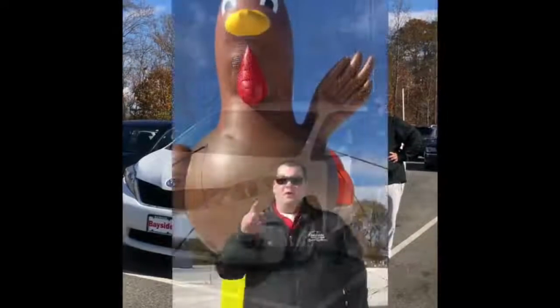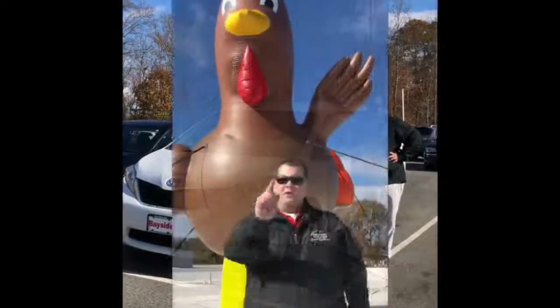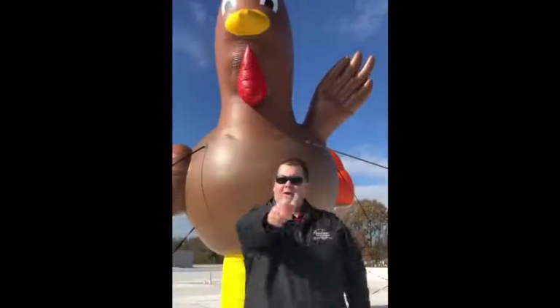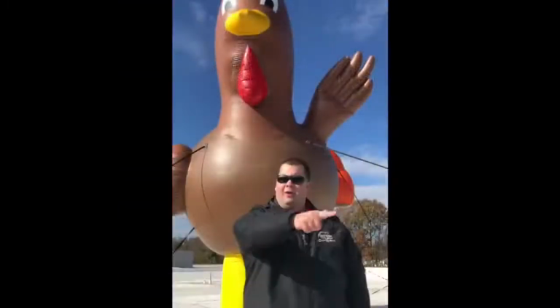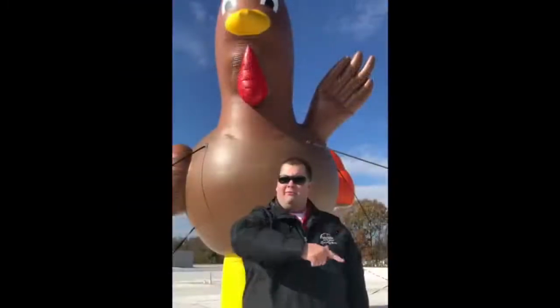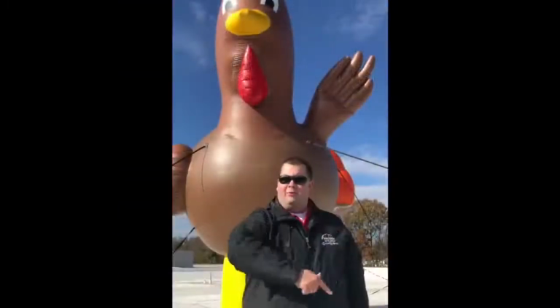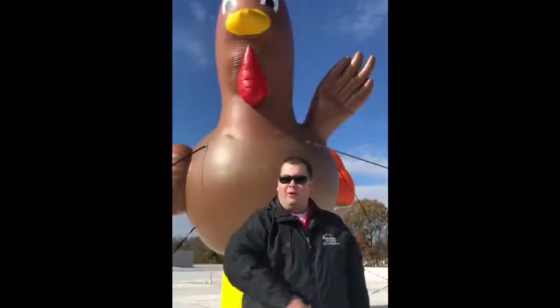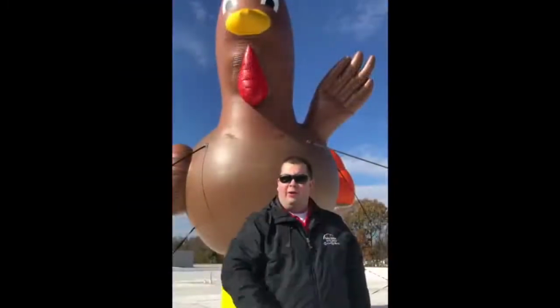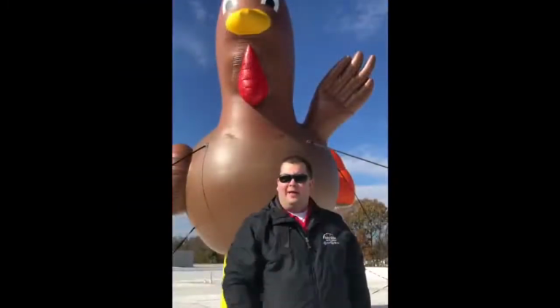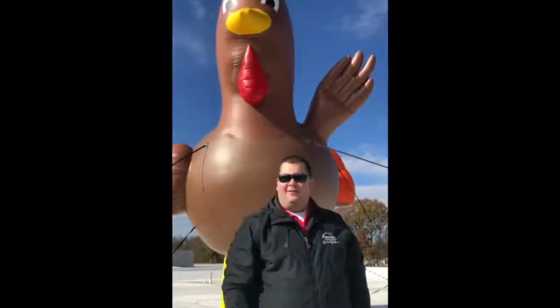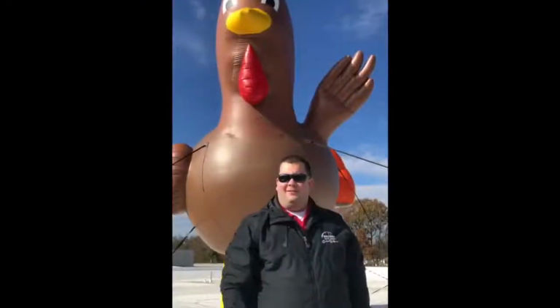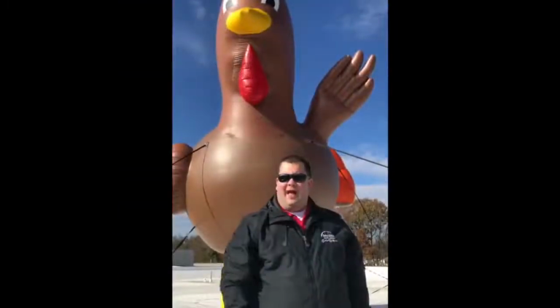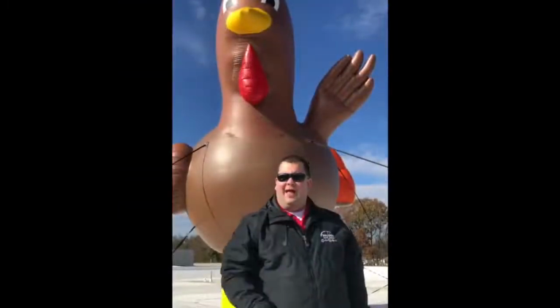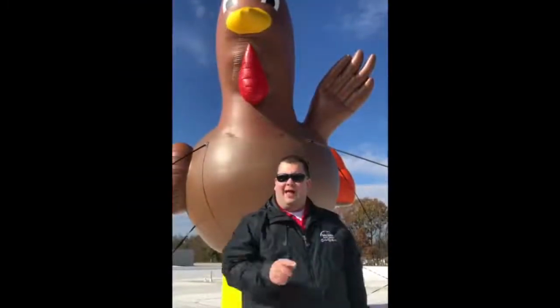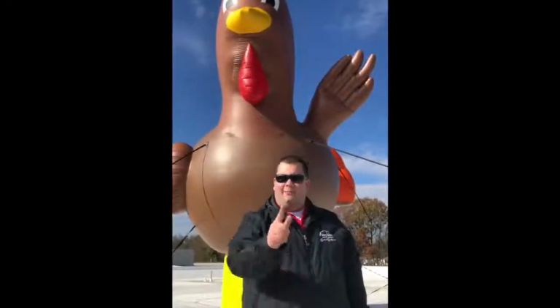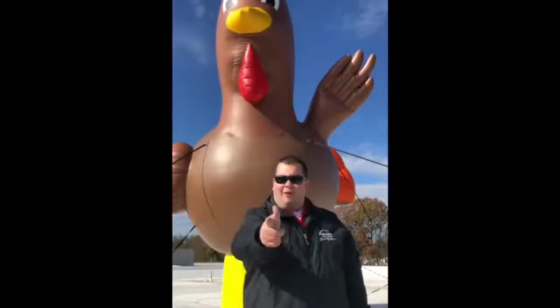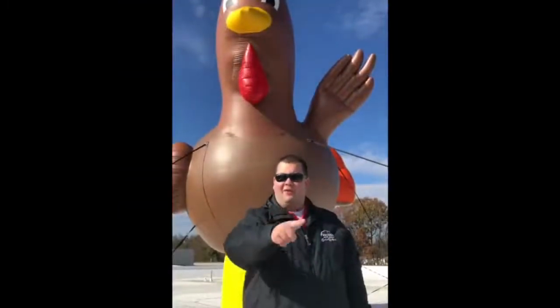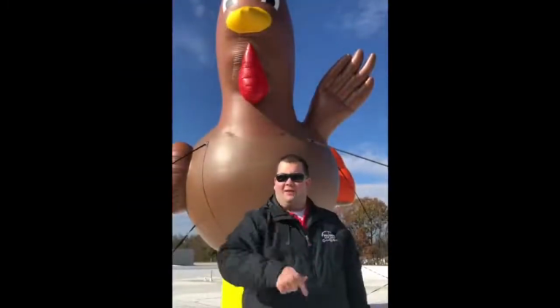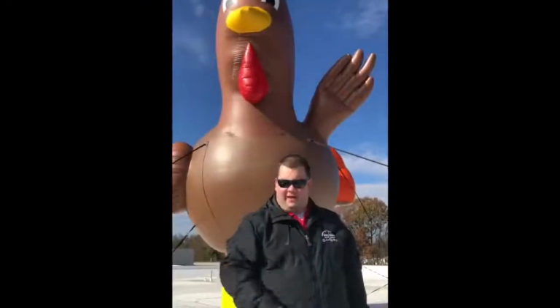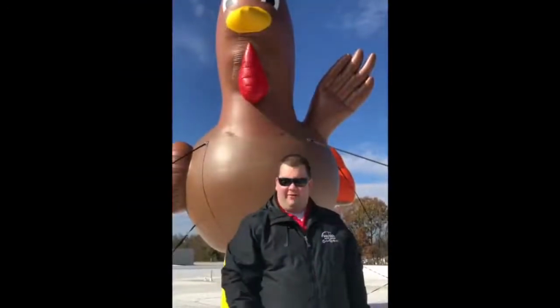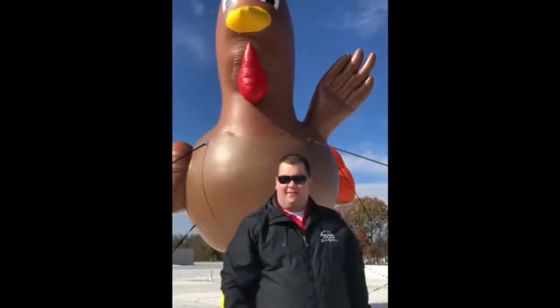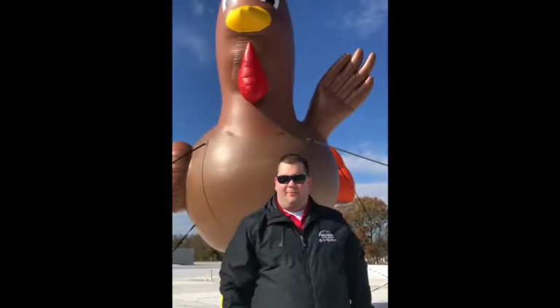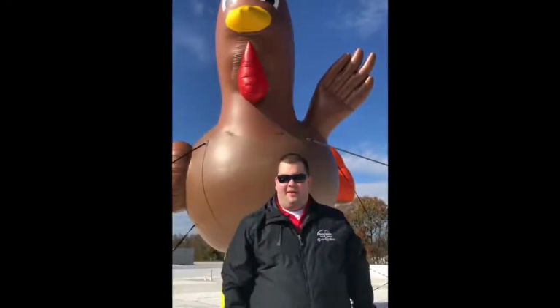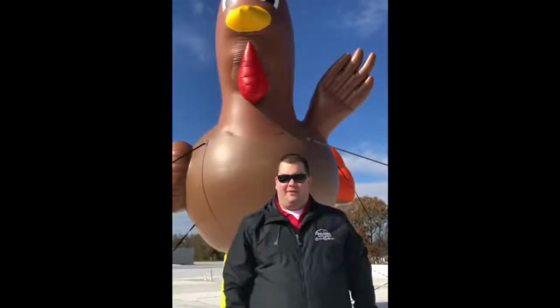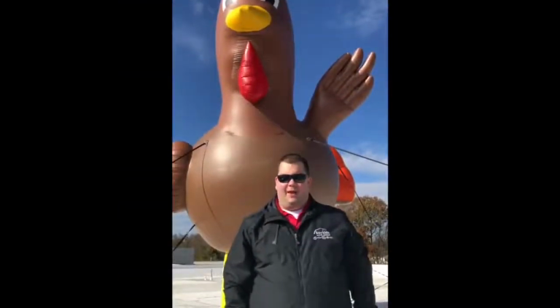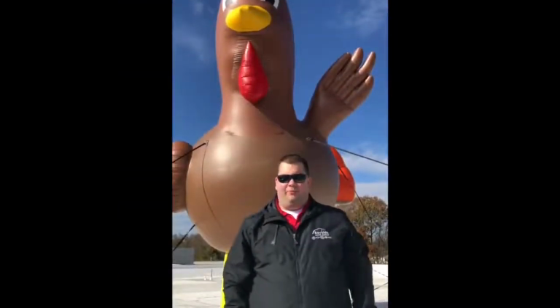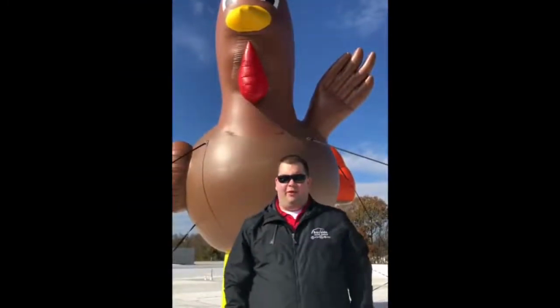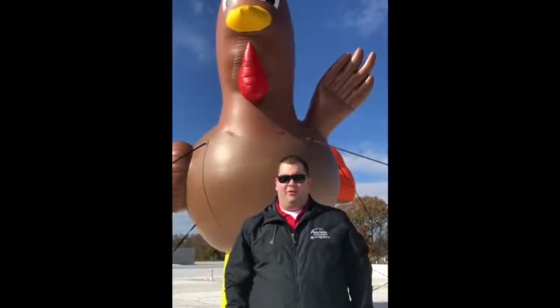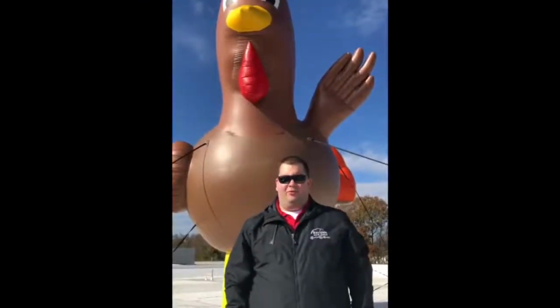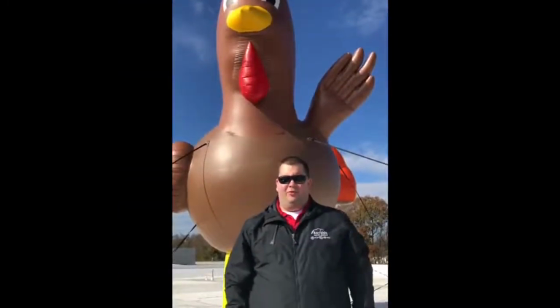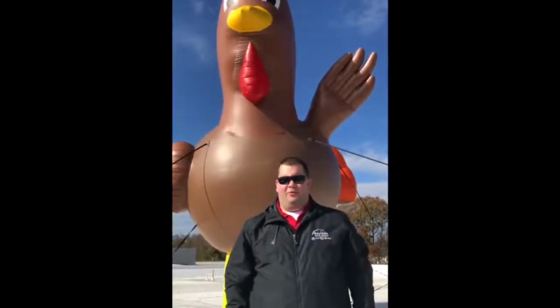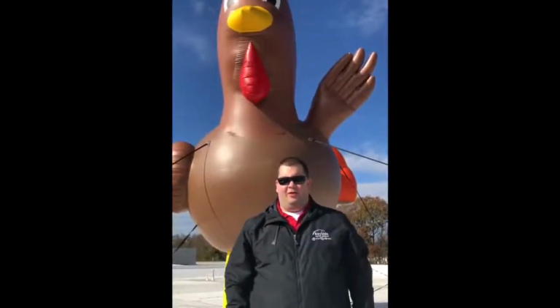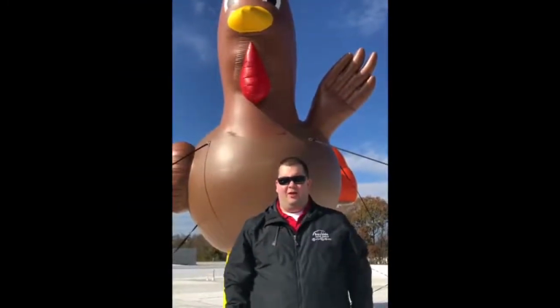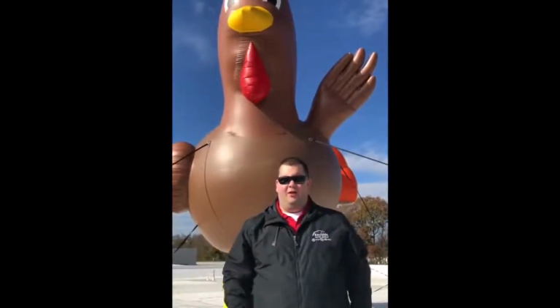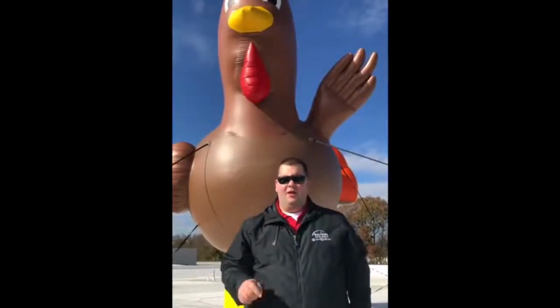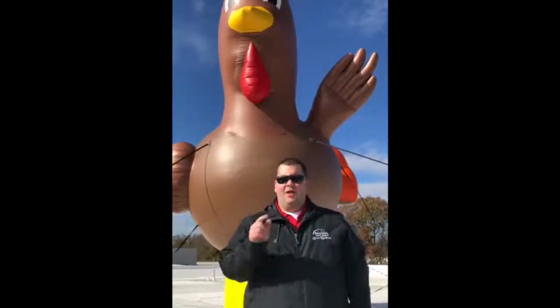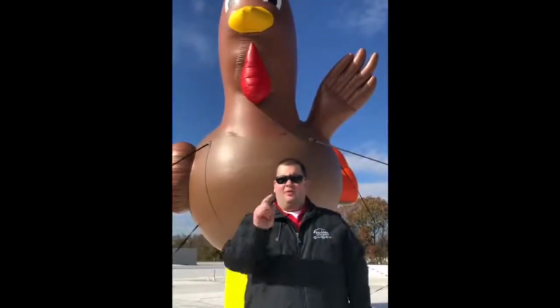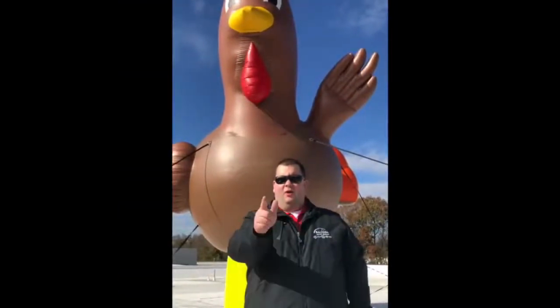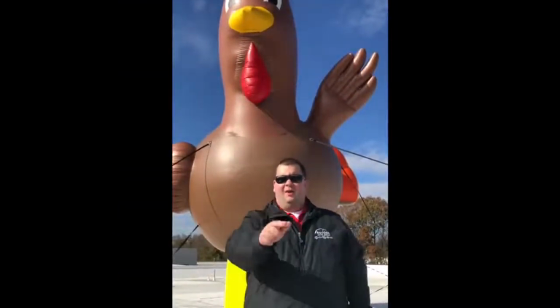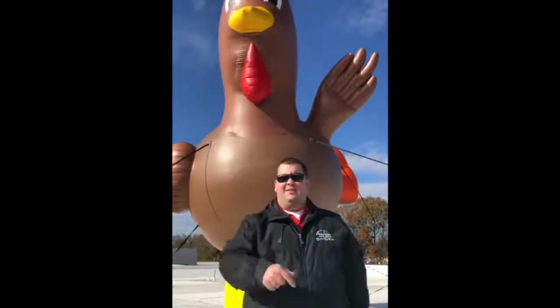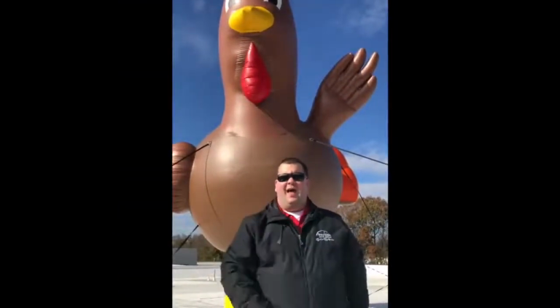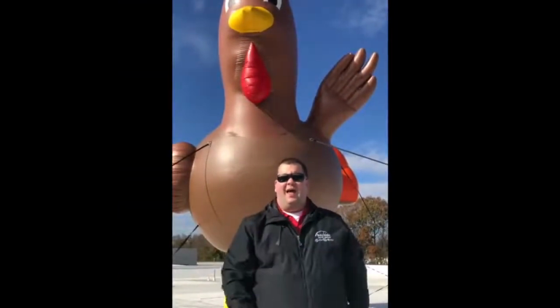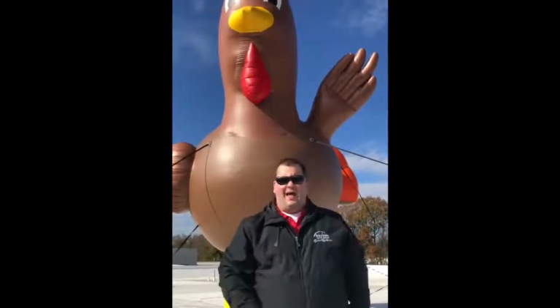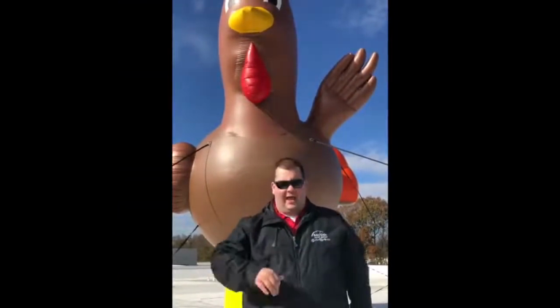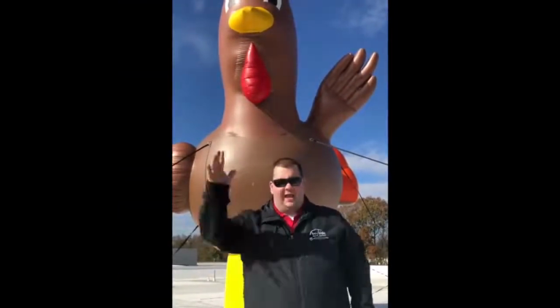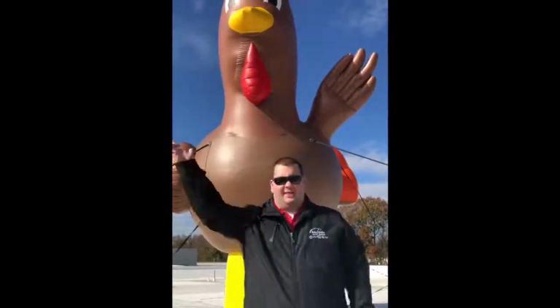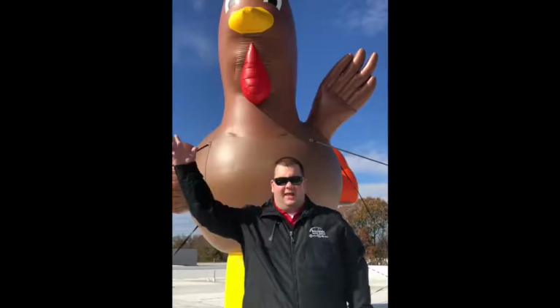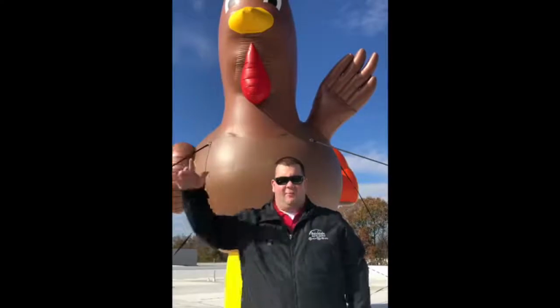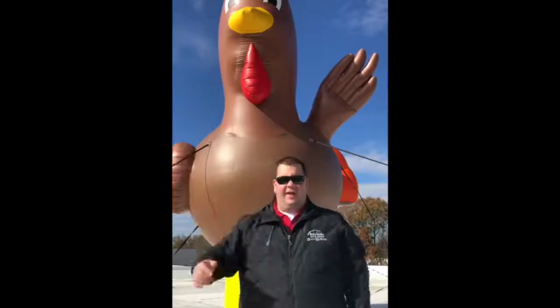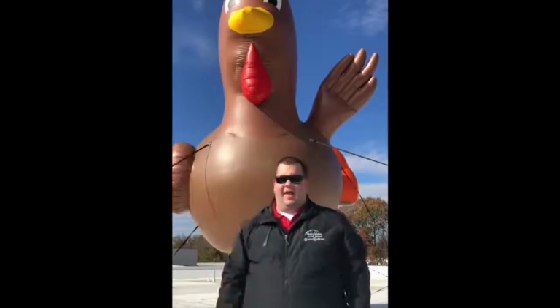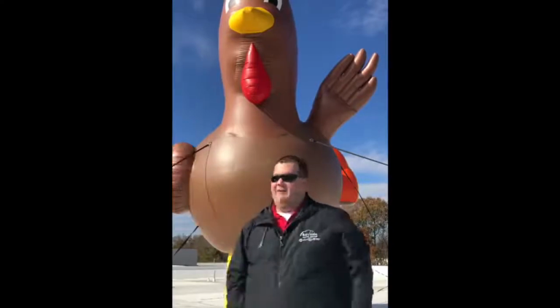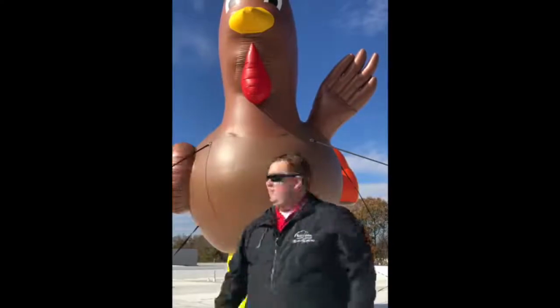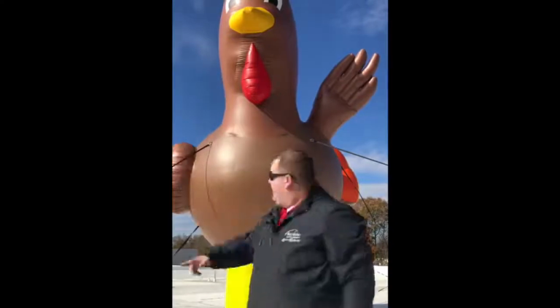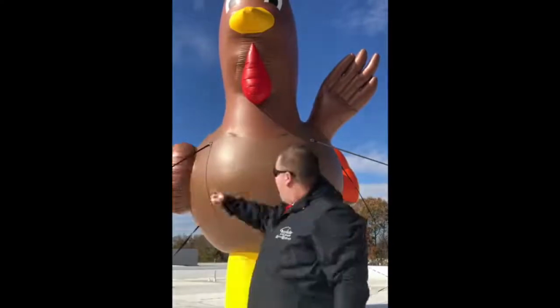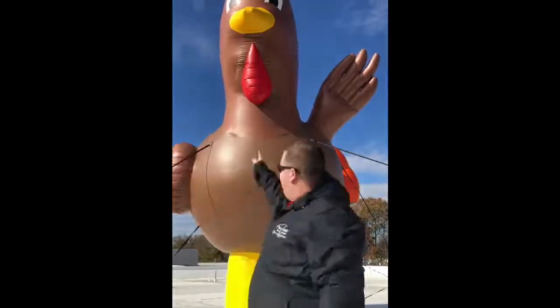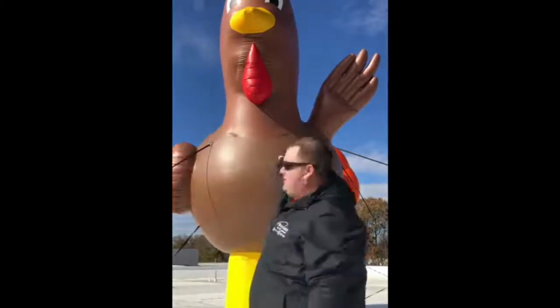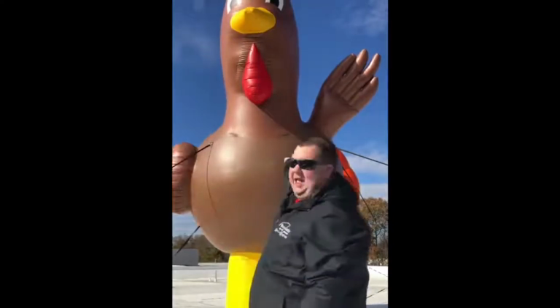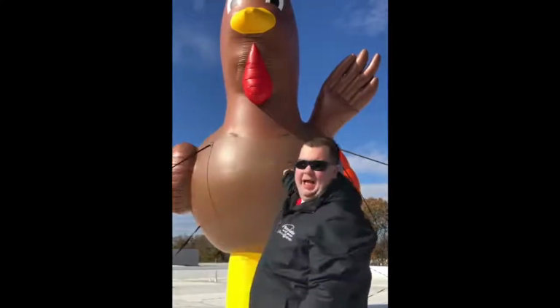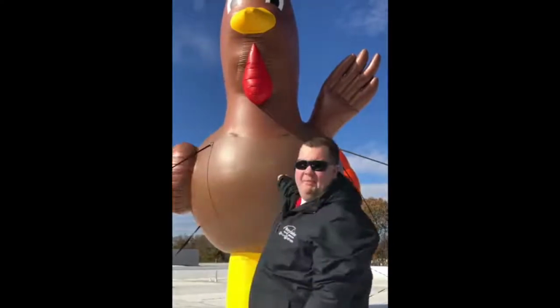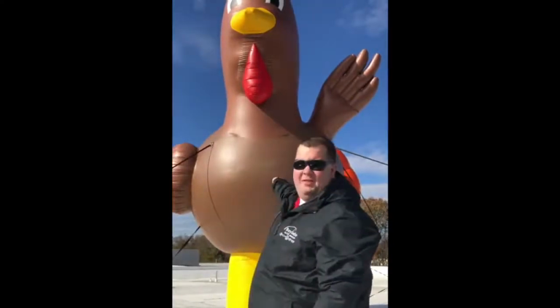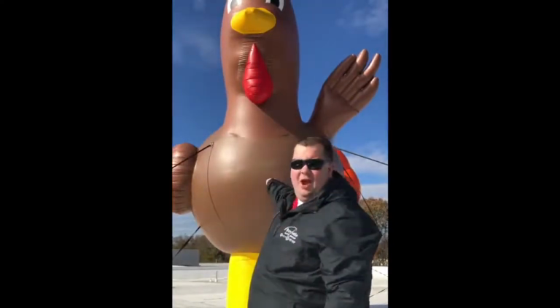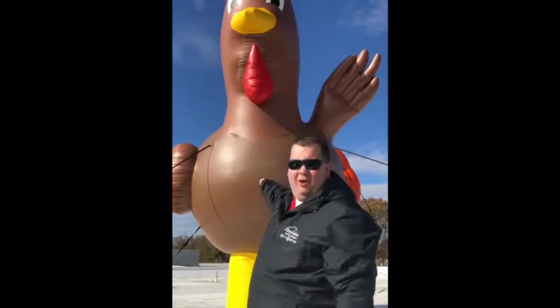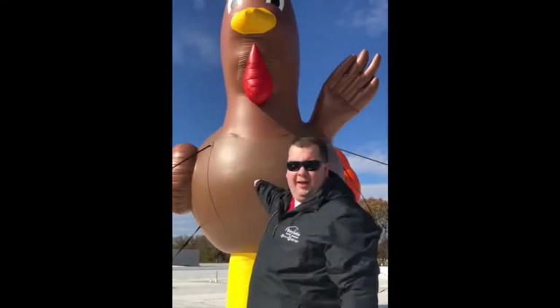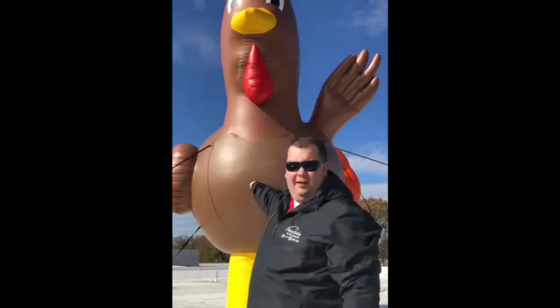You don't have to worry about sky-high pricing here at the Bayside Pre-owned Supercenter. The only sky-high anything we have is Tom the Turkey.